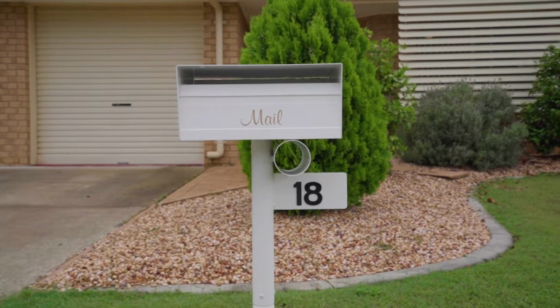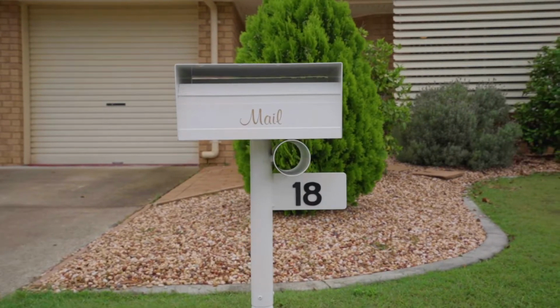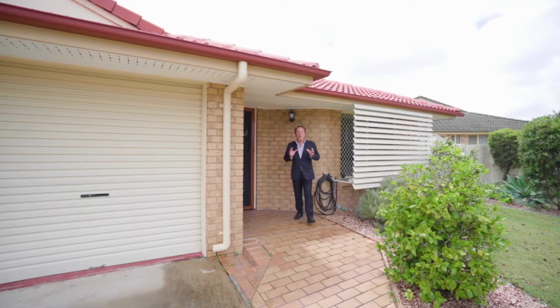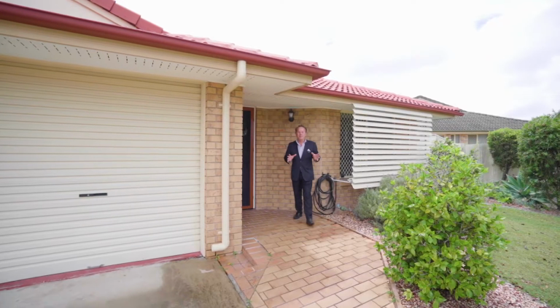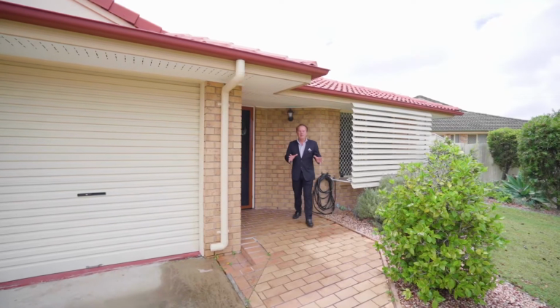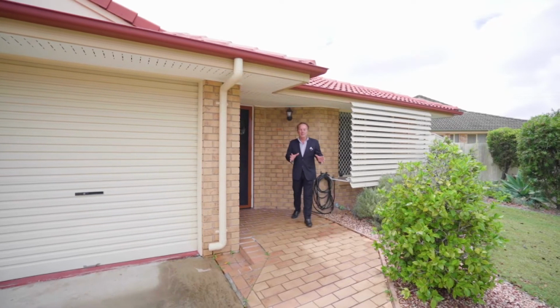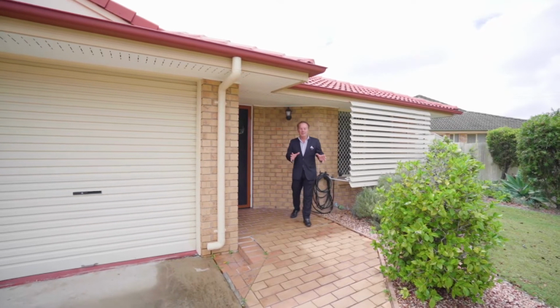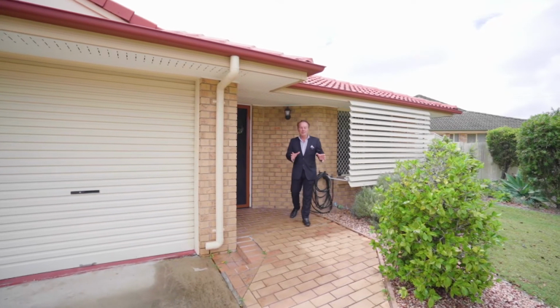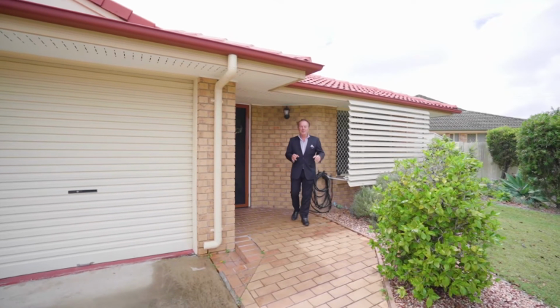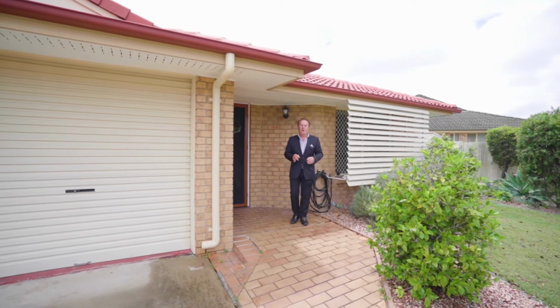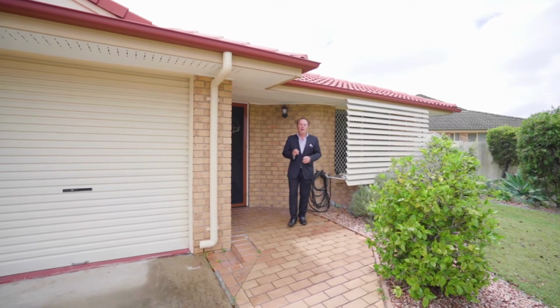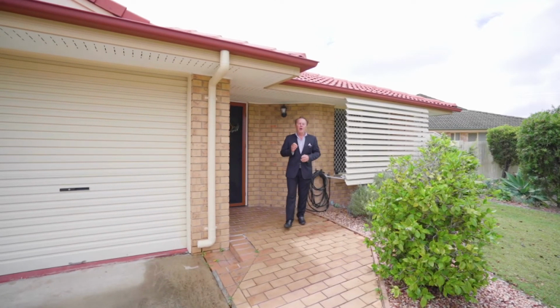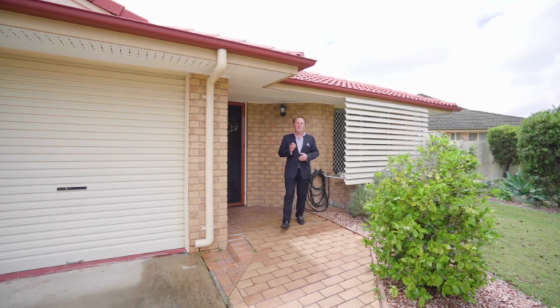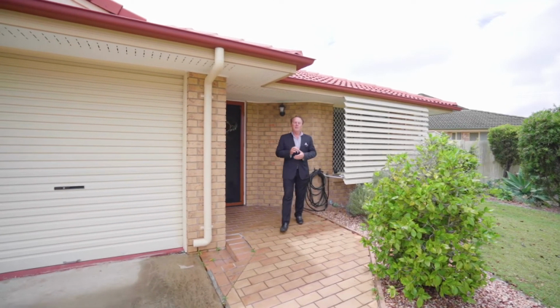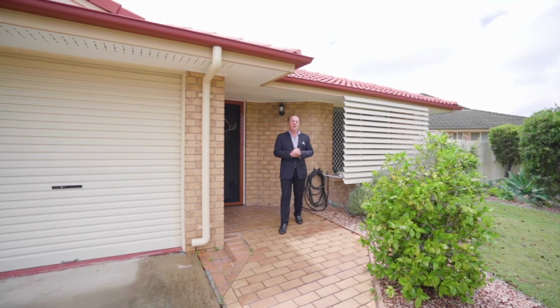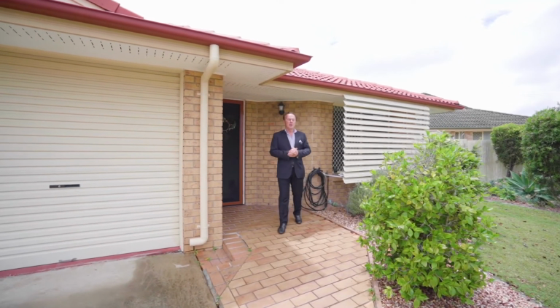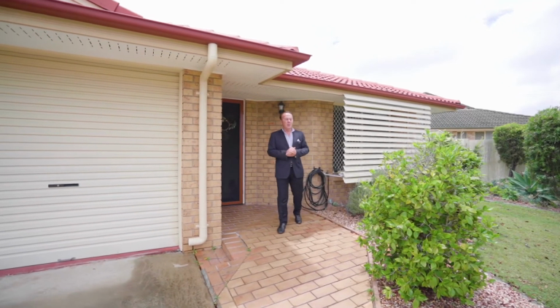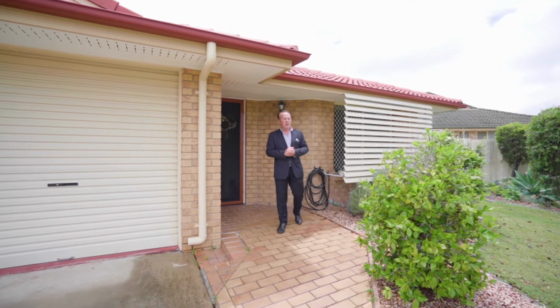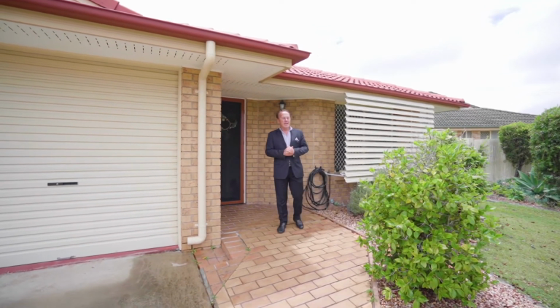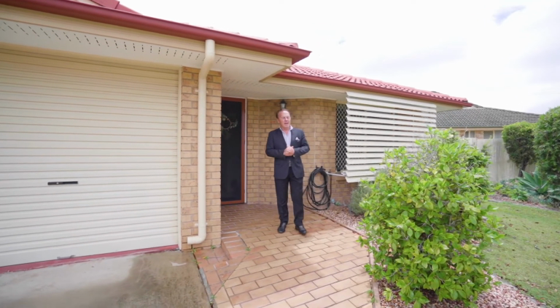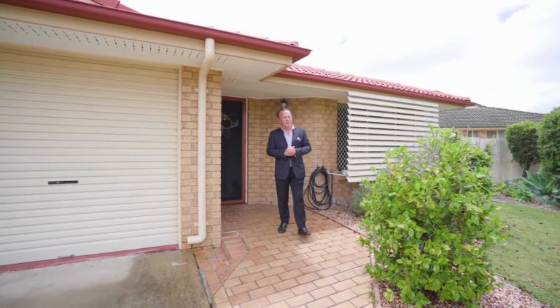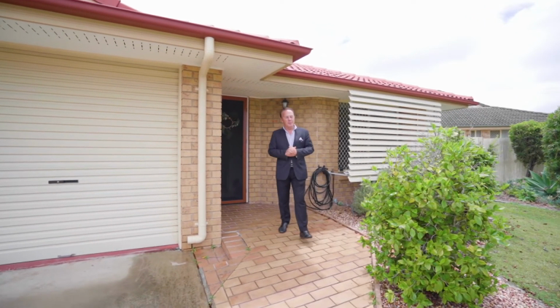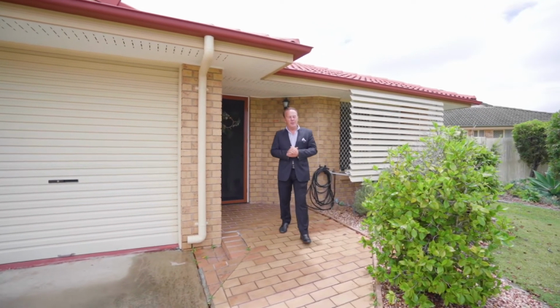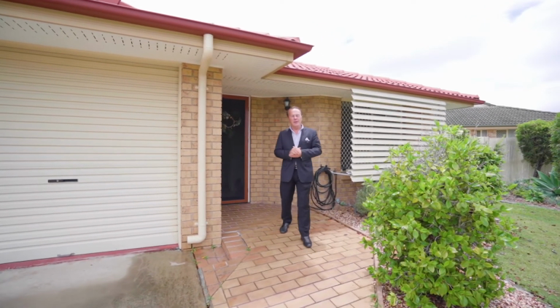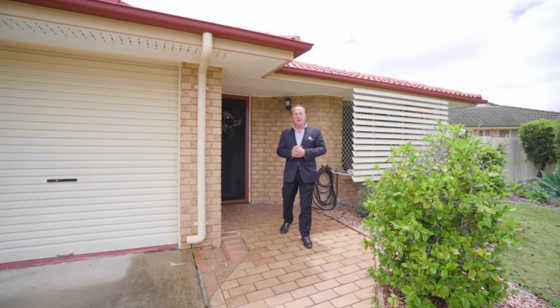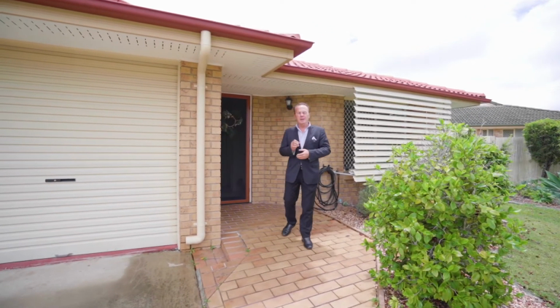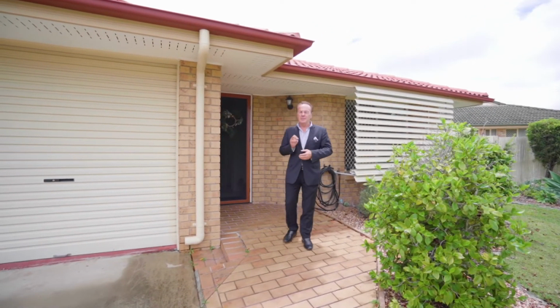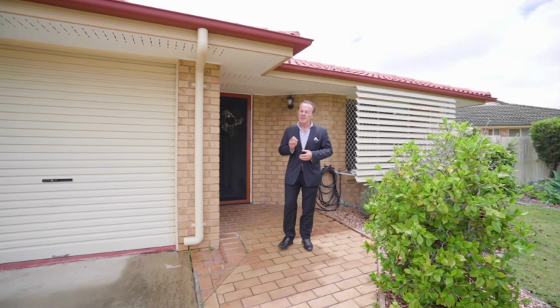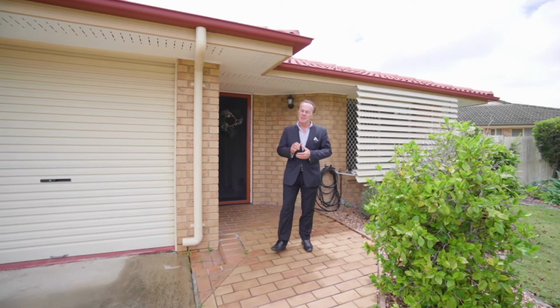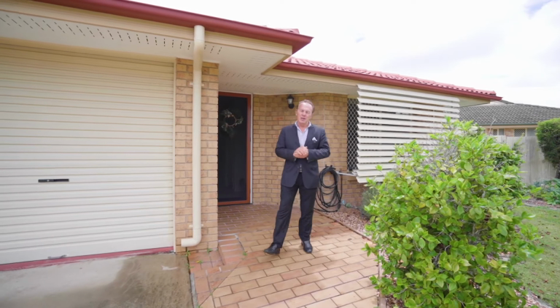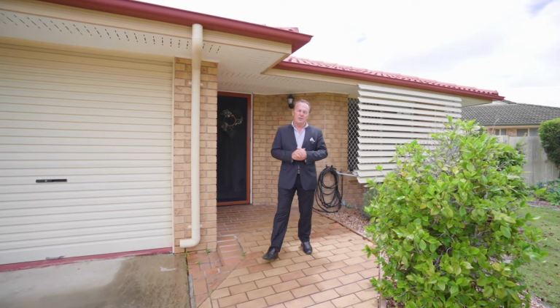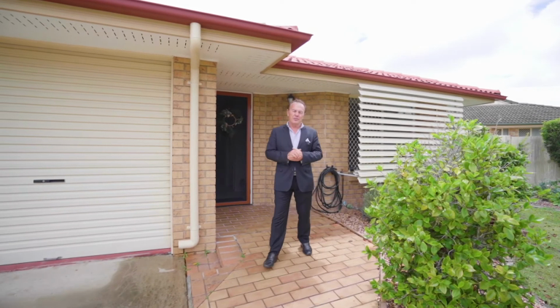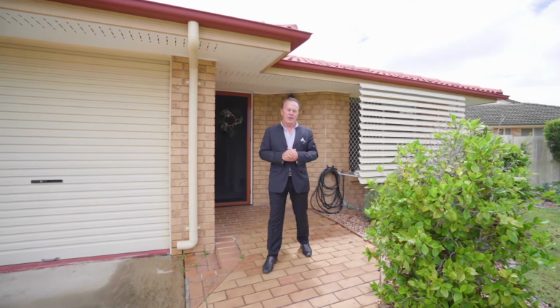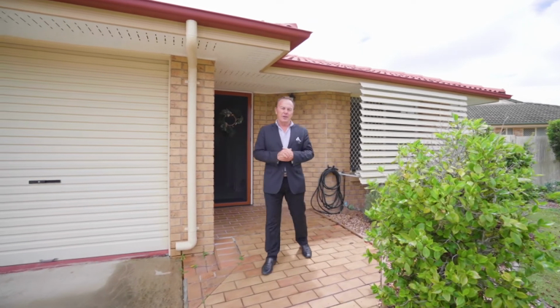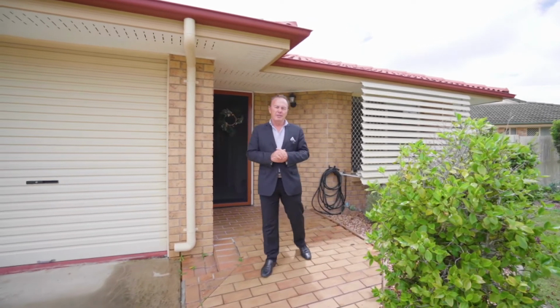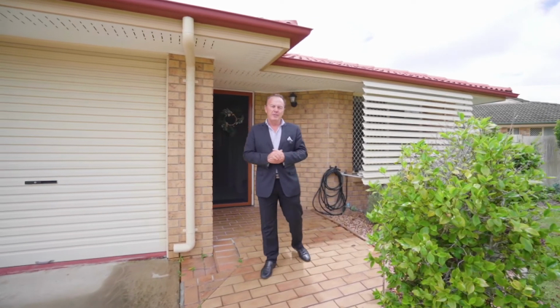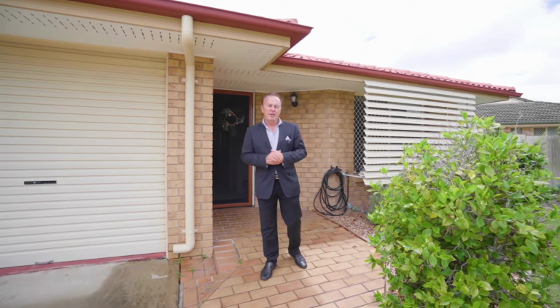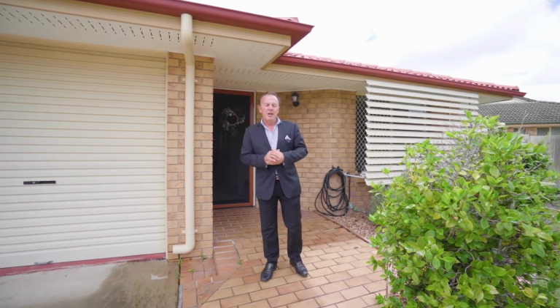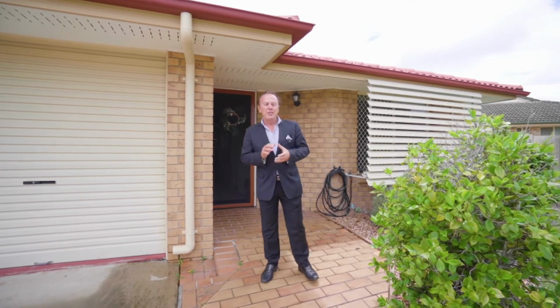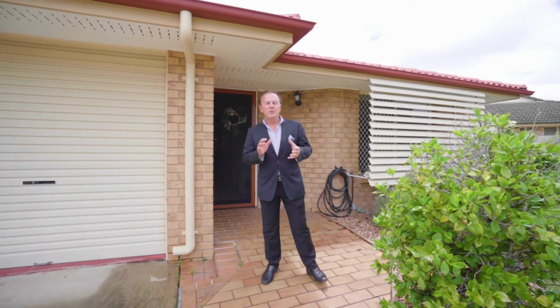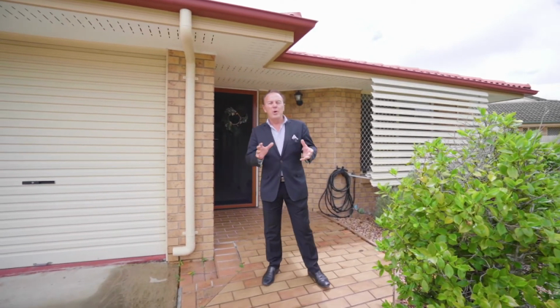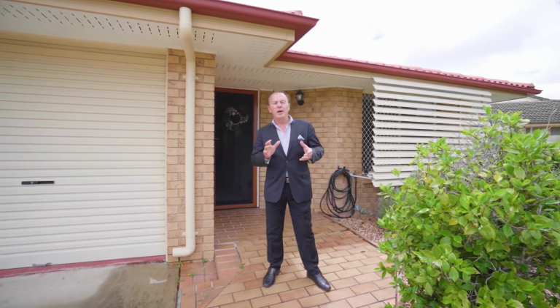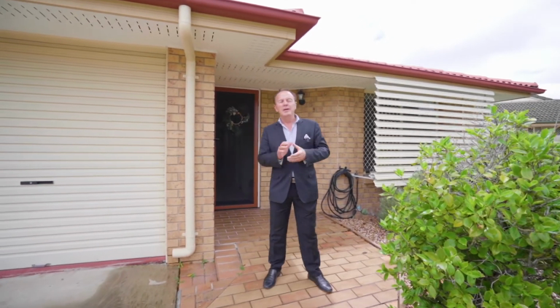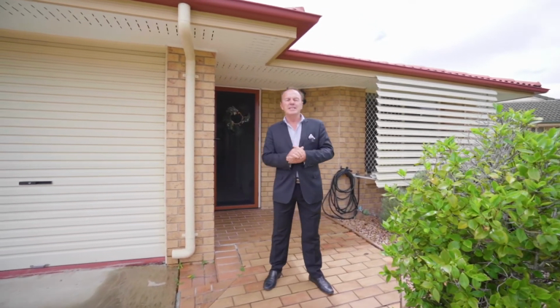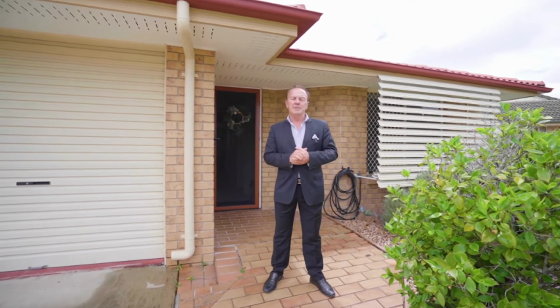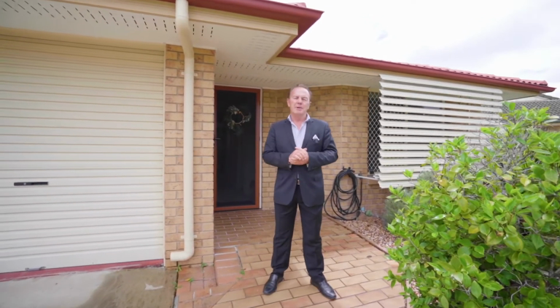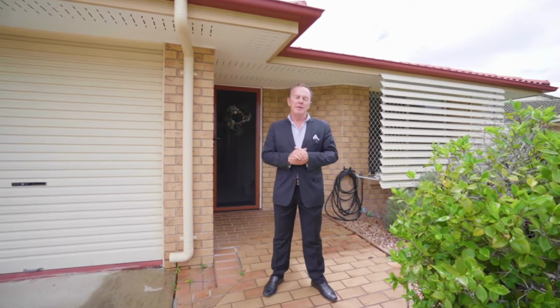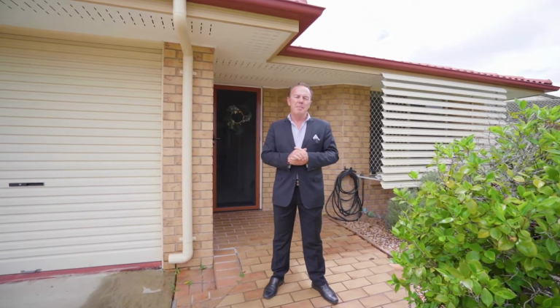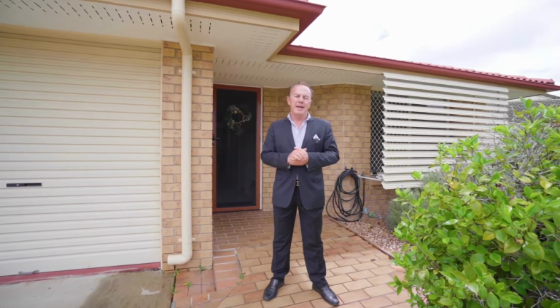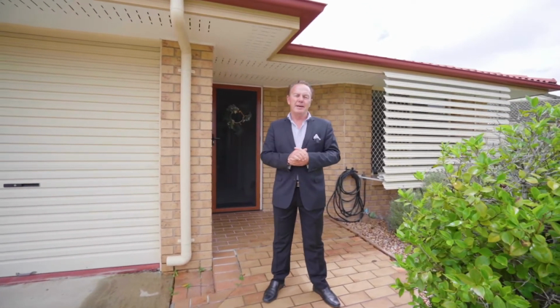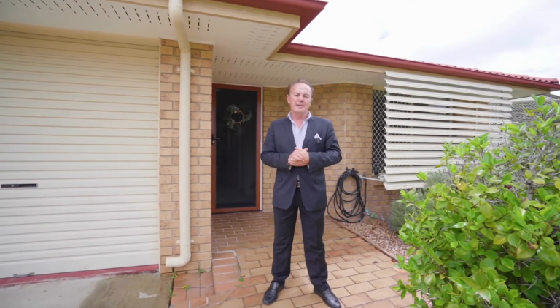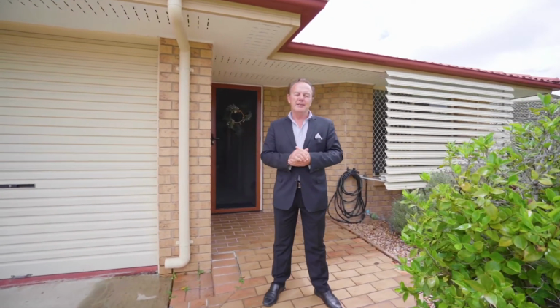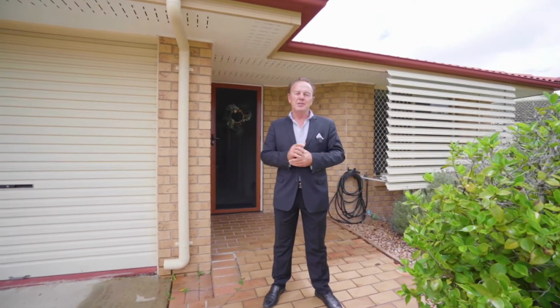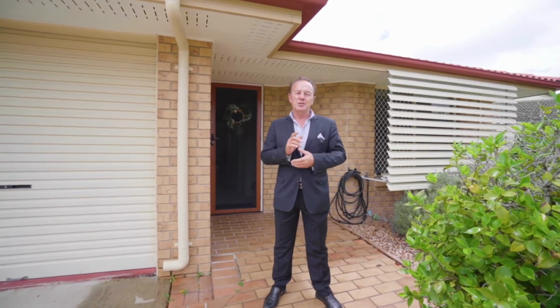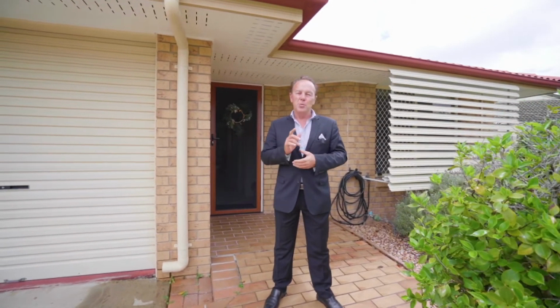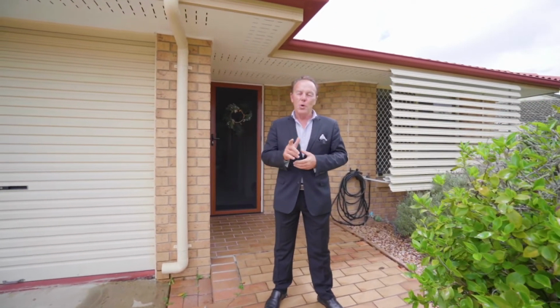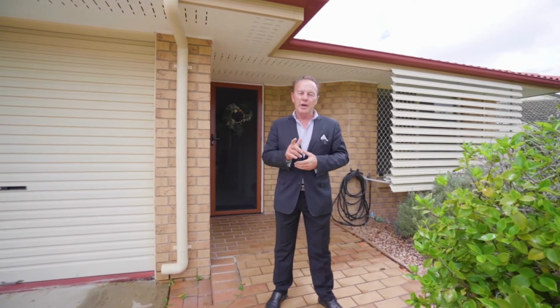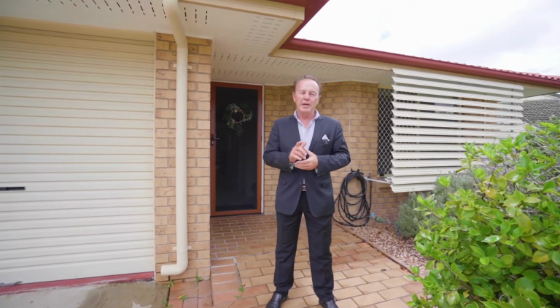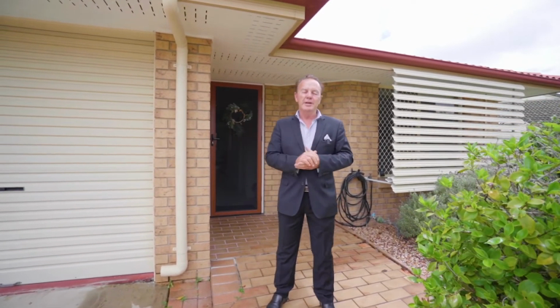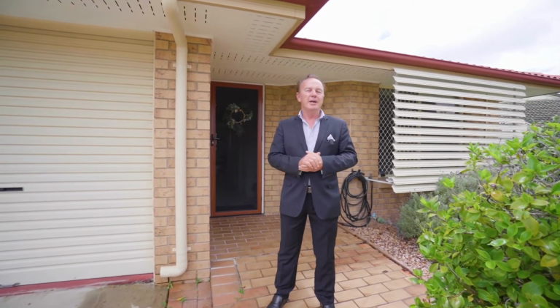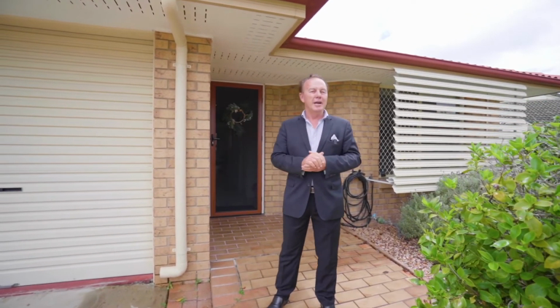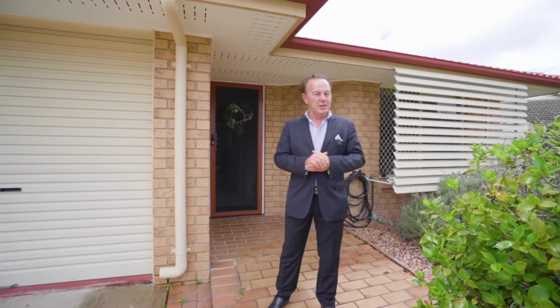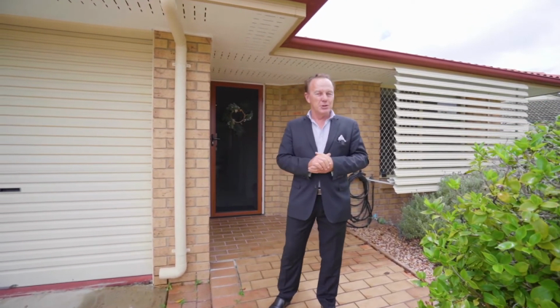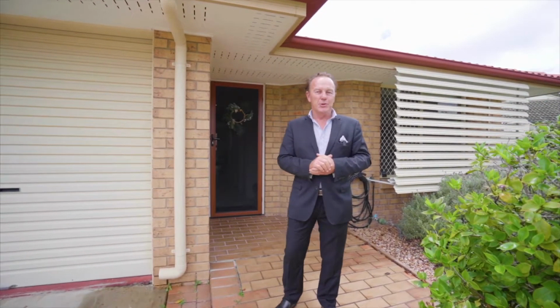Berkdale Villas, offering you community atmosphere and a village lifestyle. This one is simply immaculate — just walk in and enjoy.